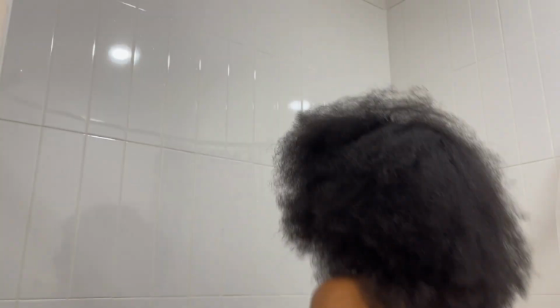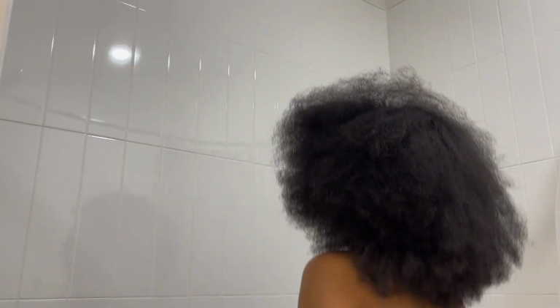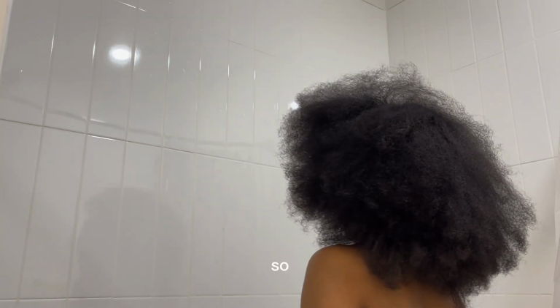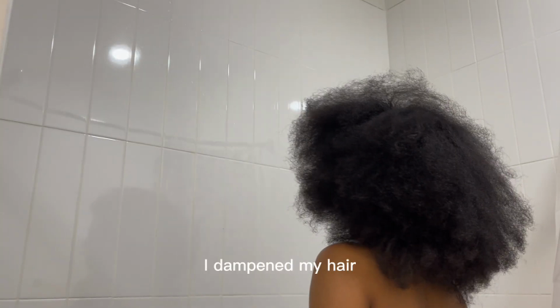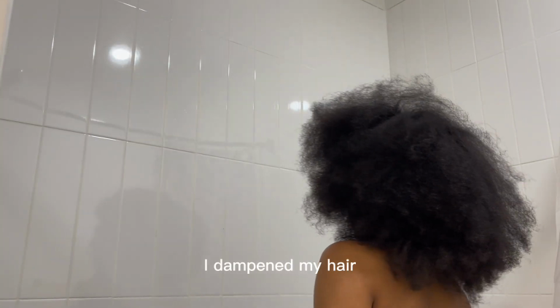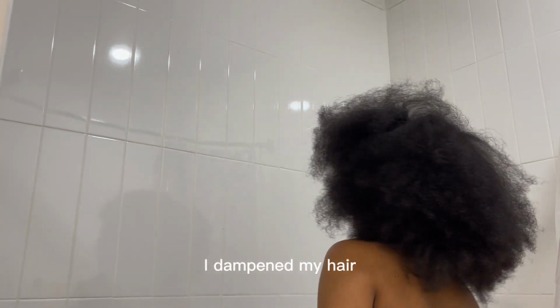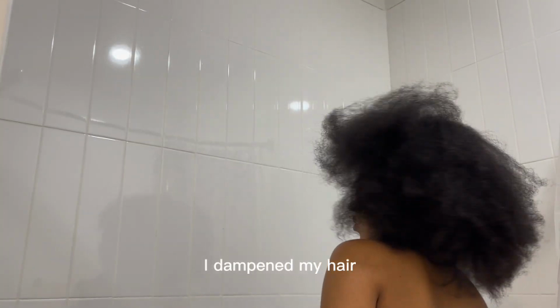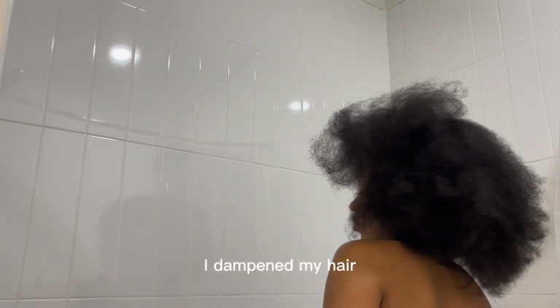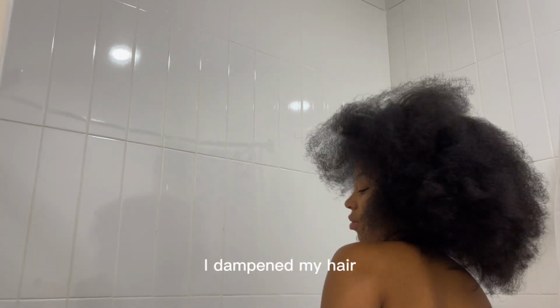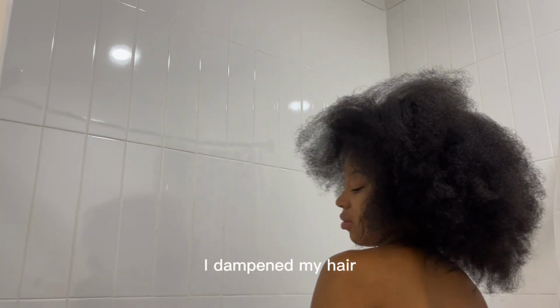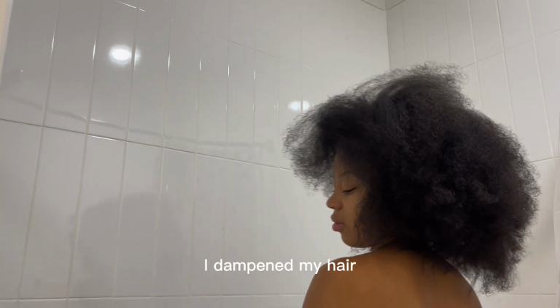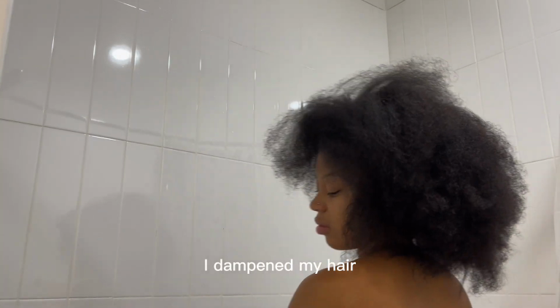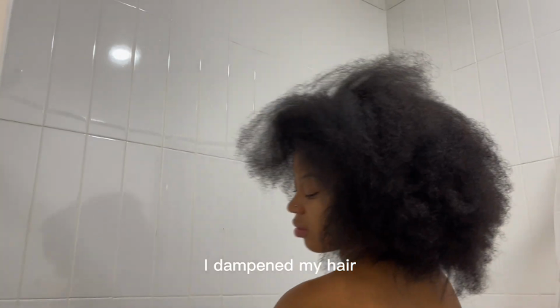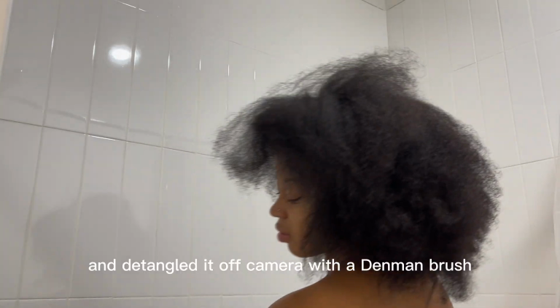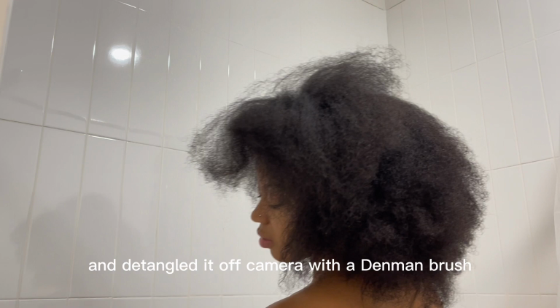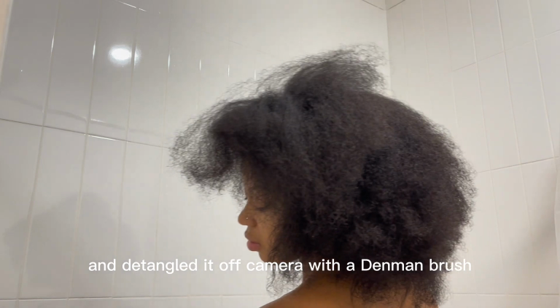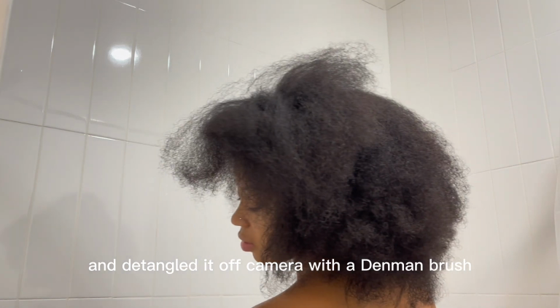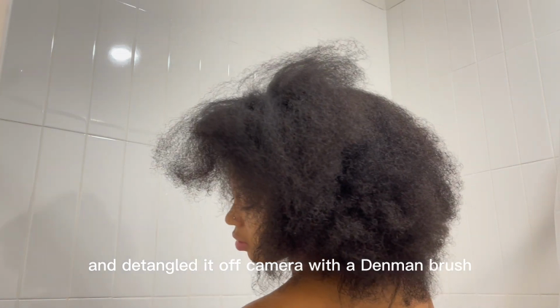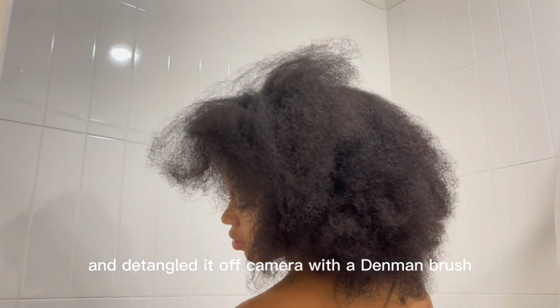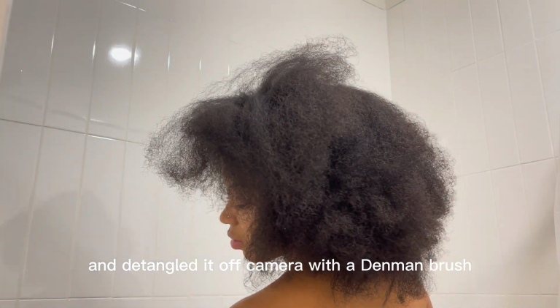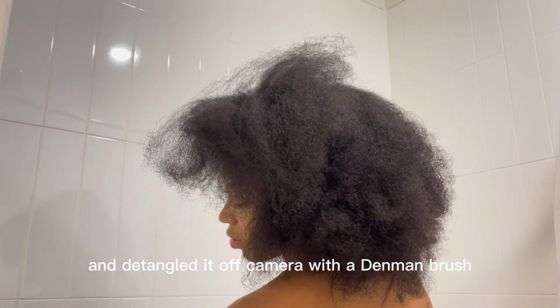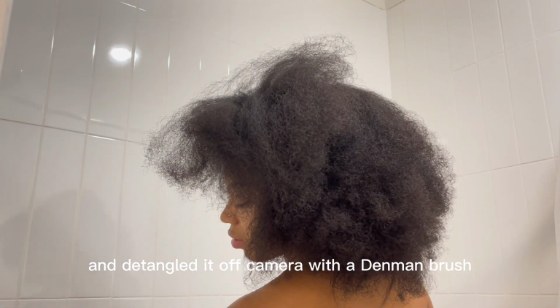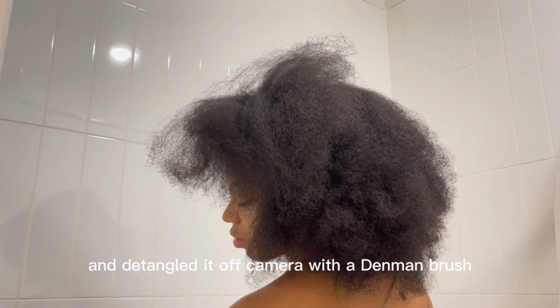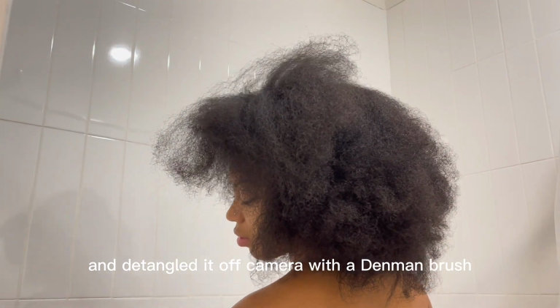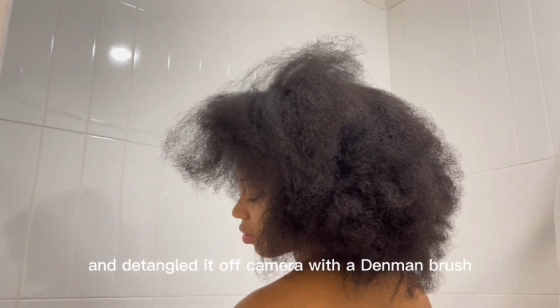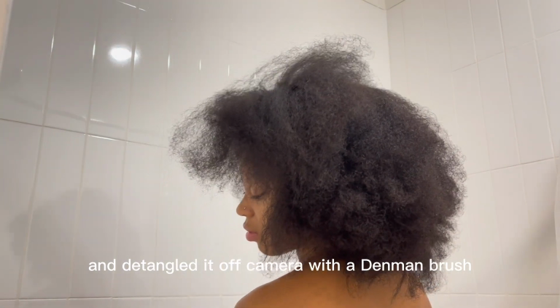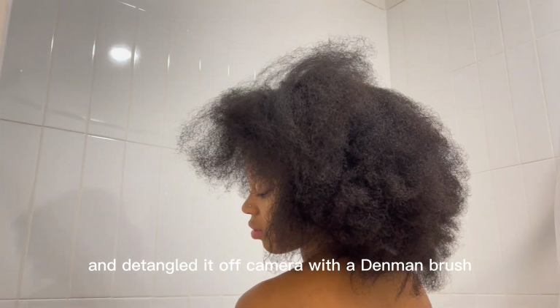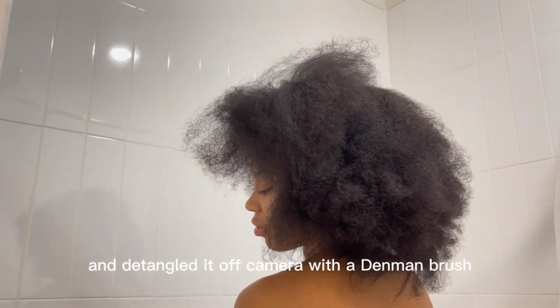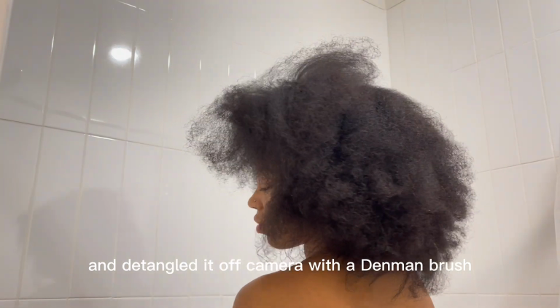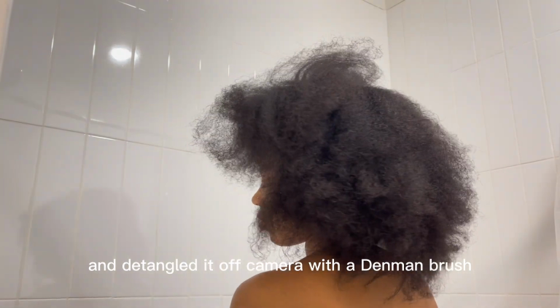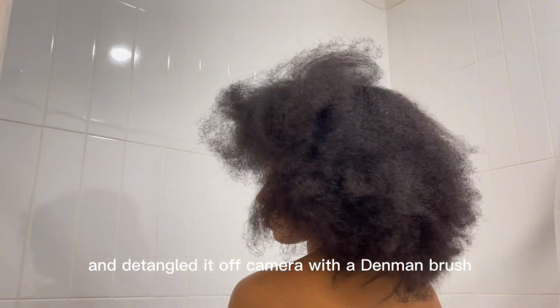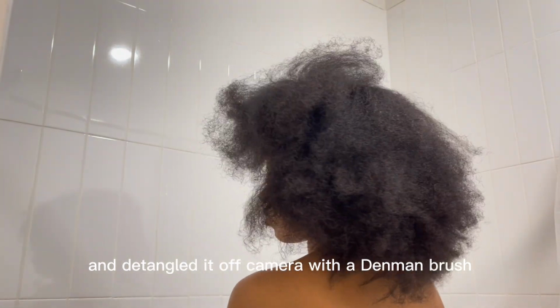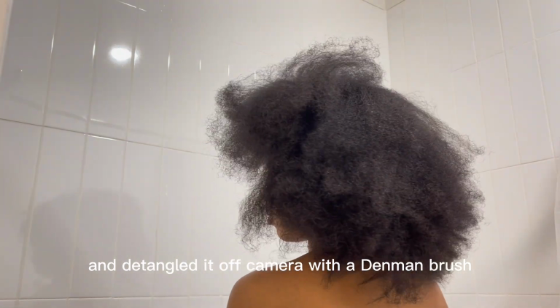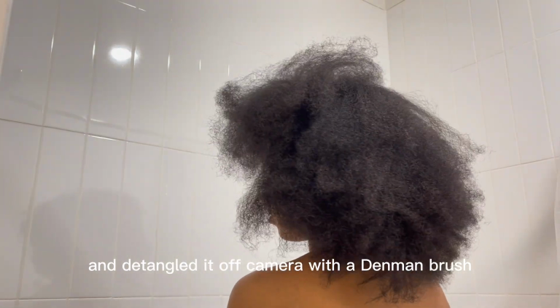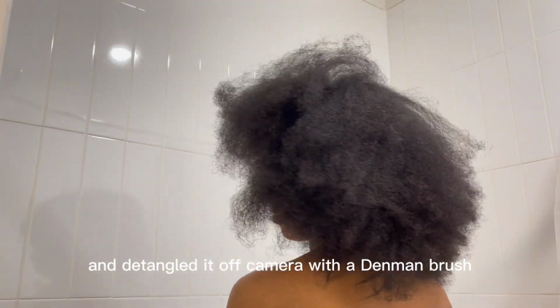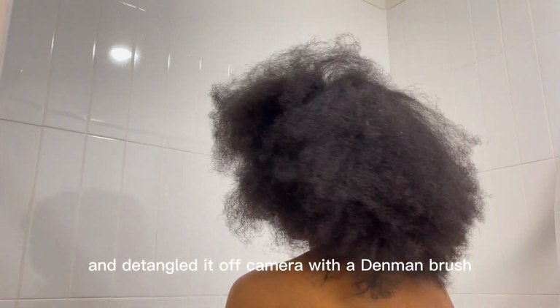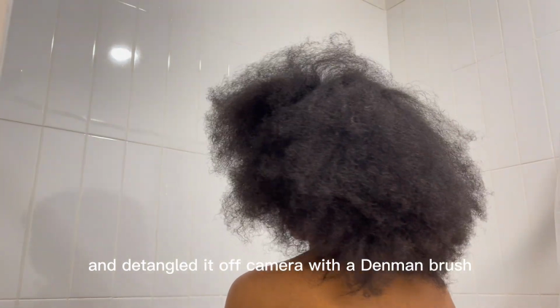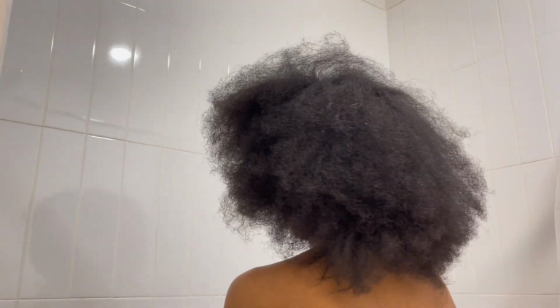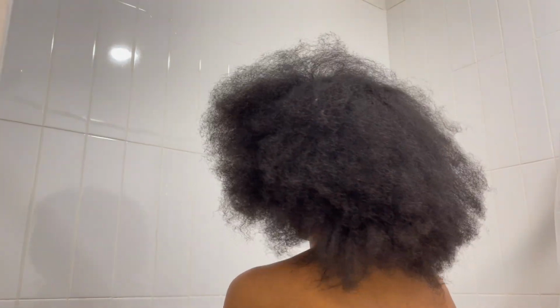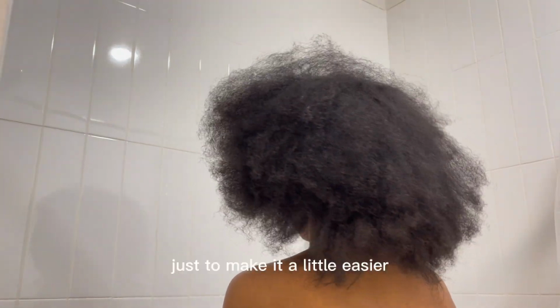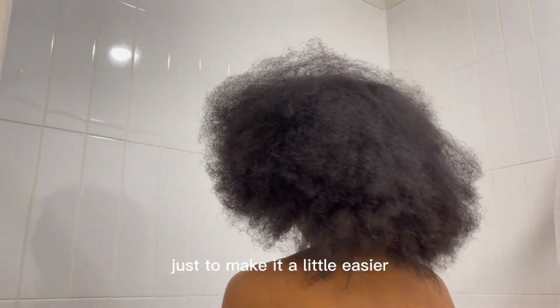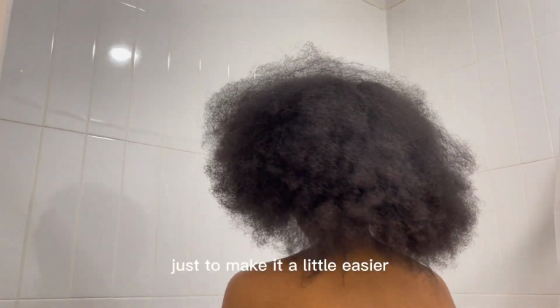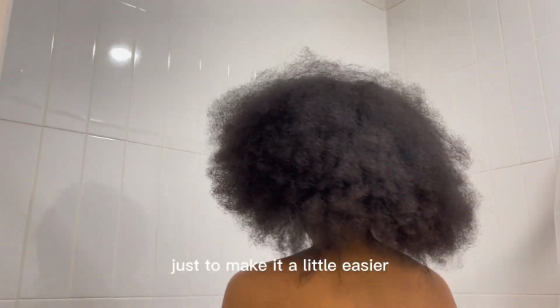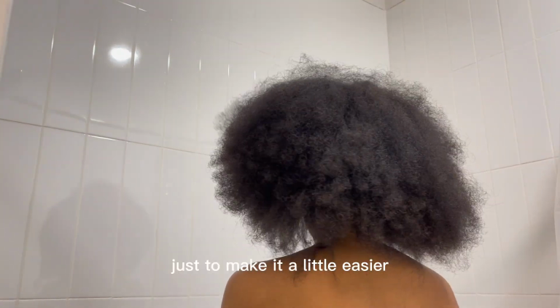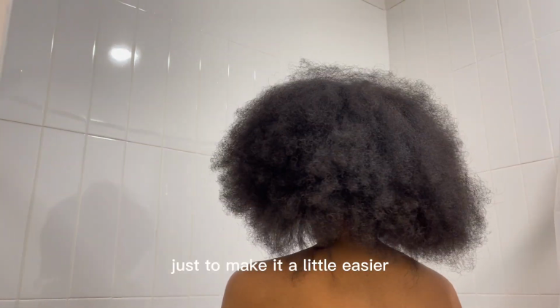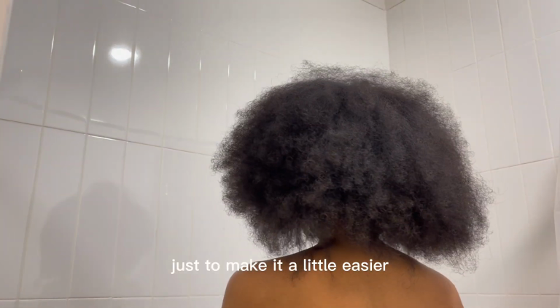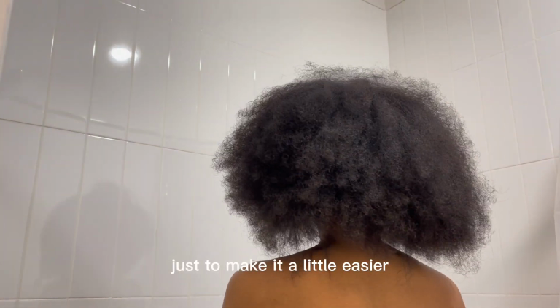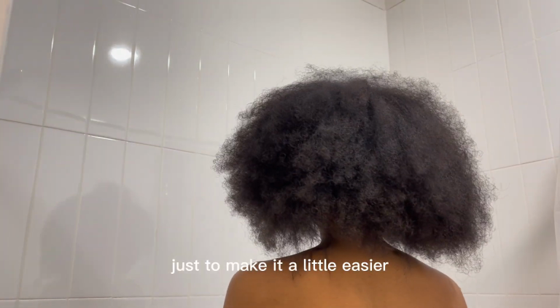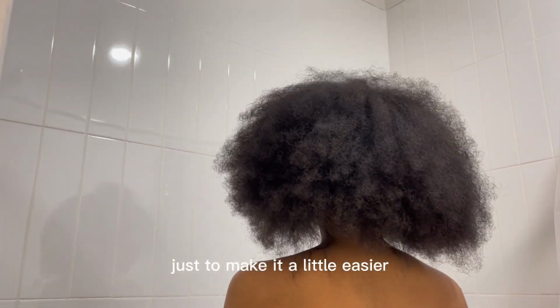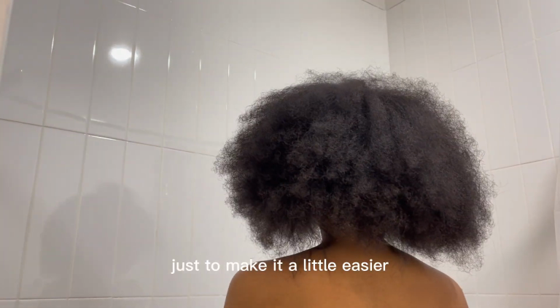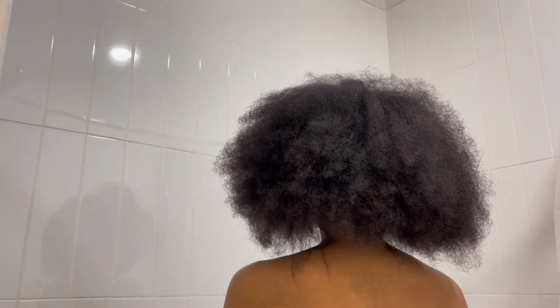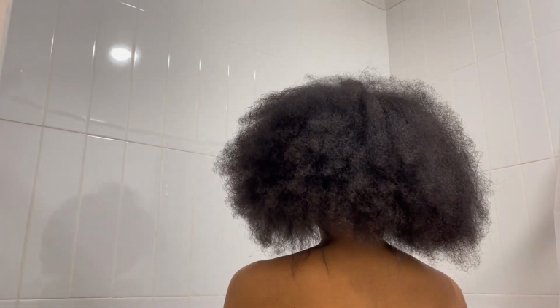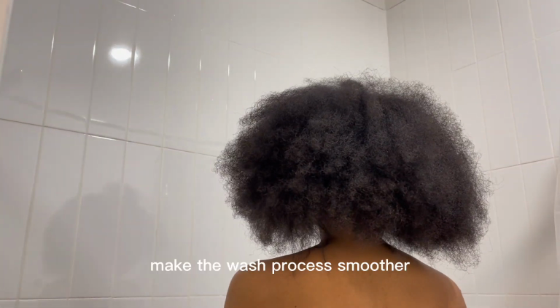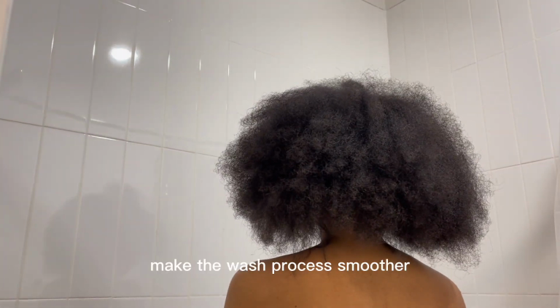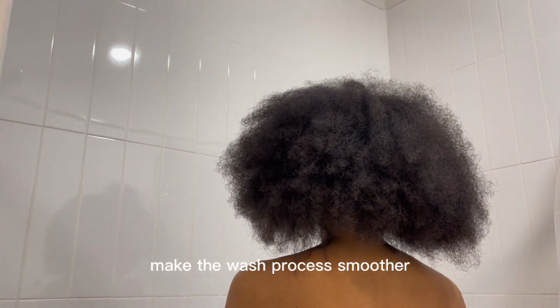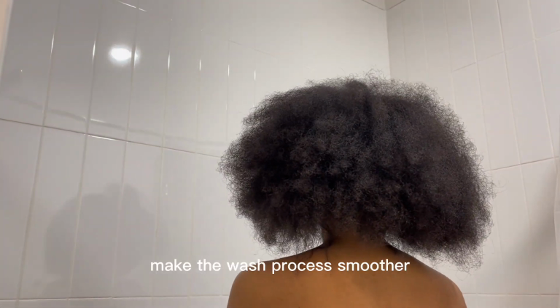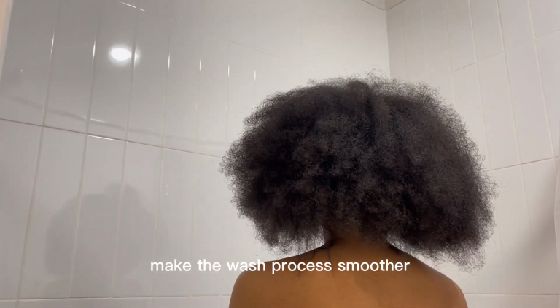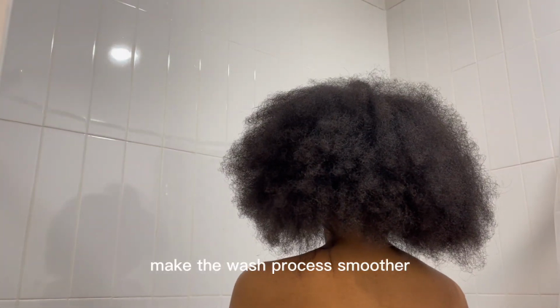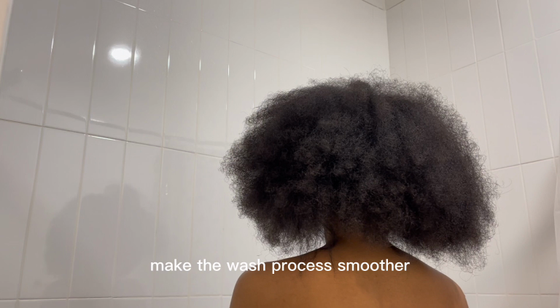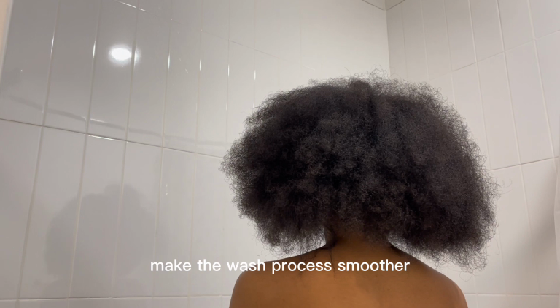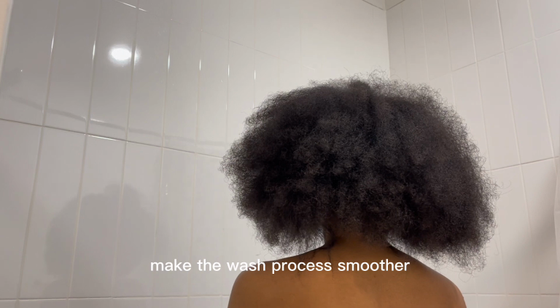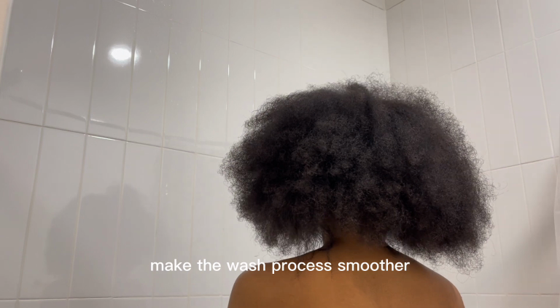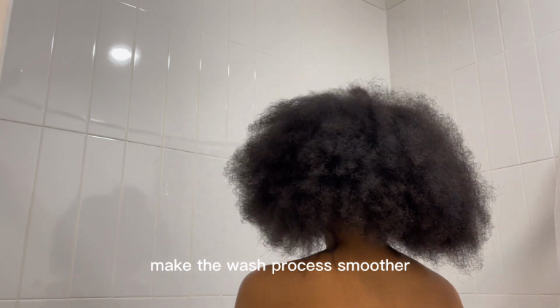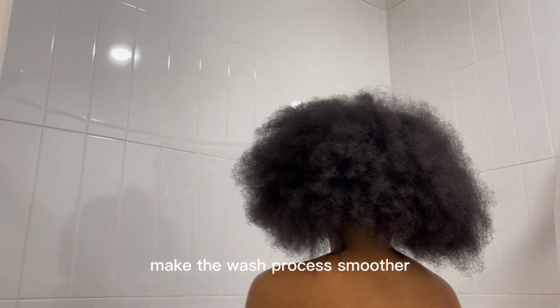I dampened my hair and detangled it off camera with a Denman brush, just to make it a little easier and make the wash process smoother.